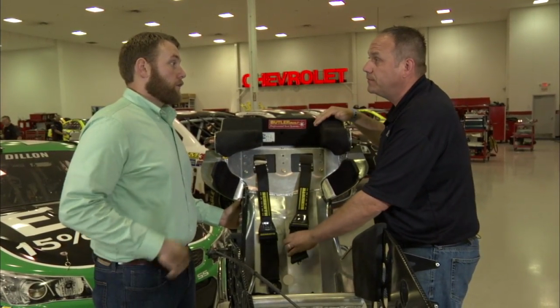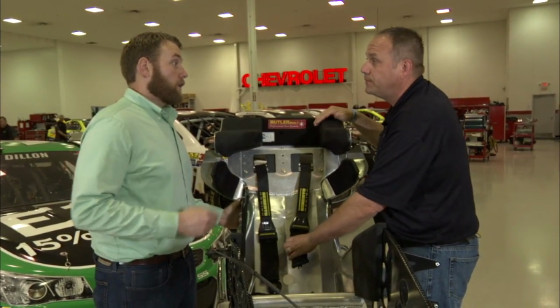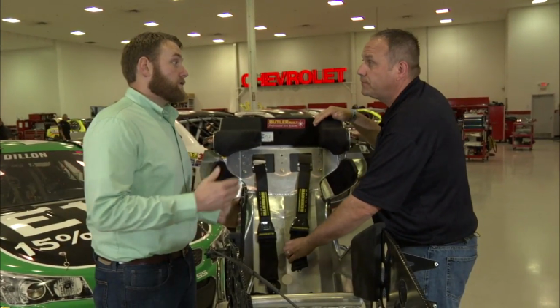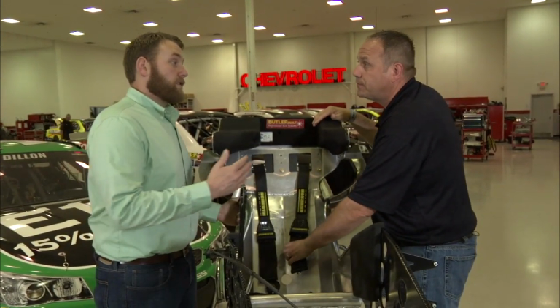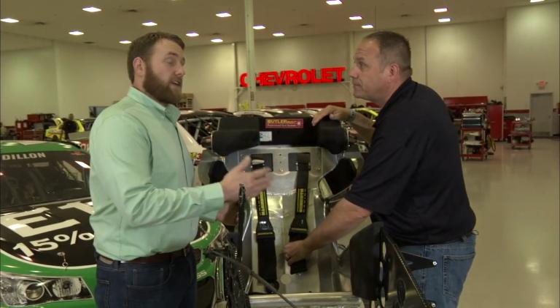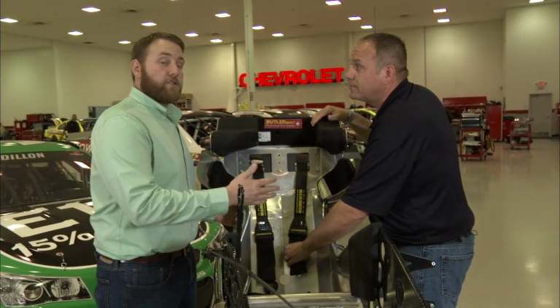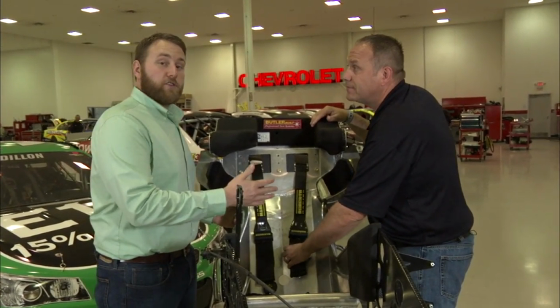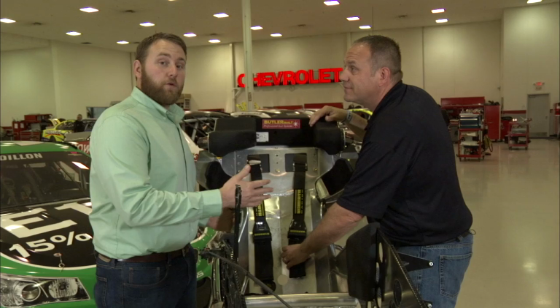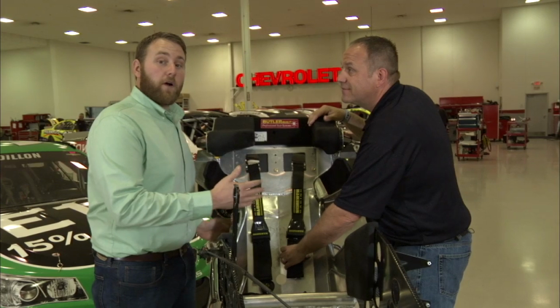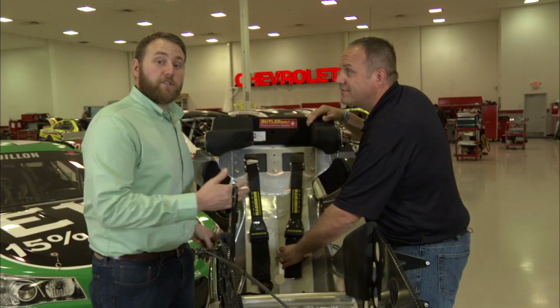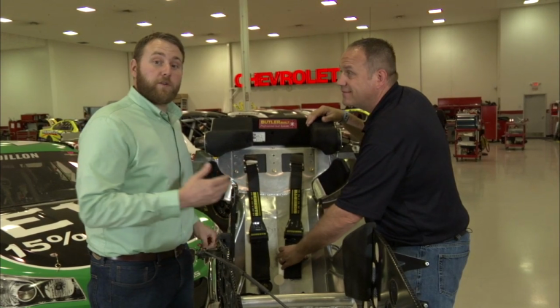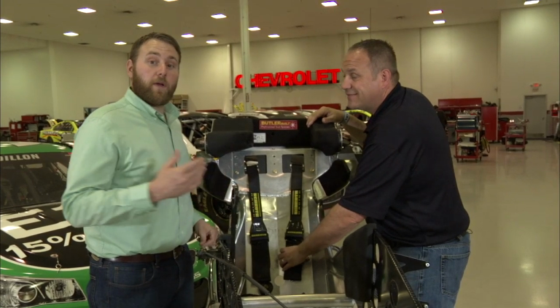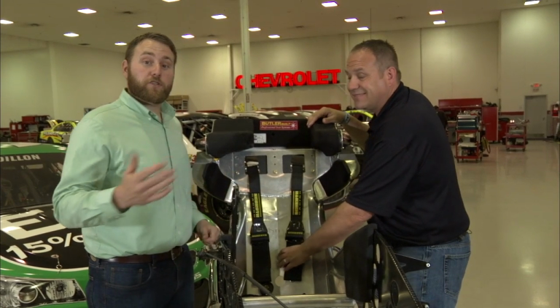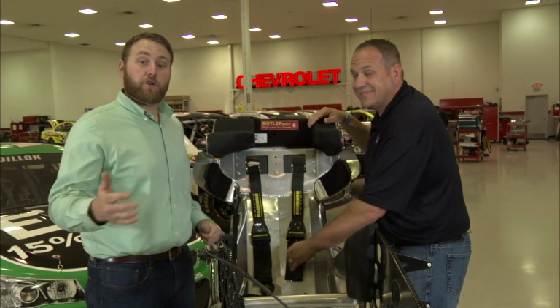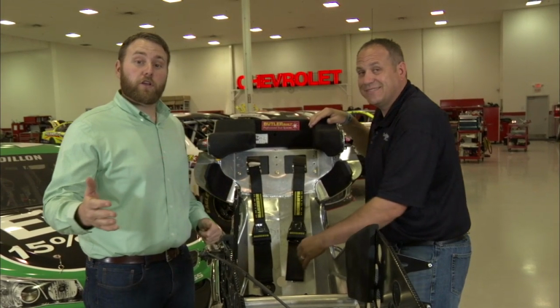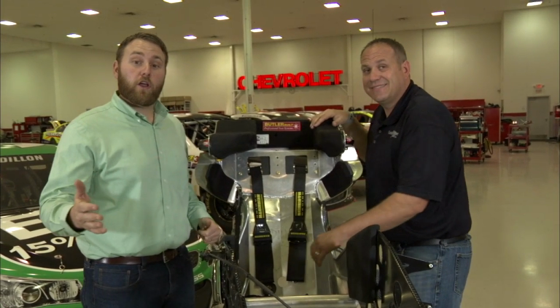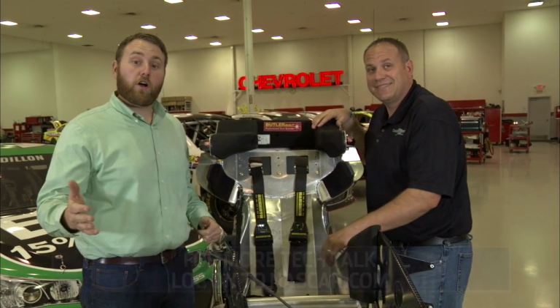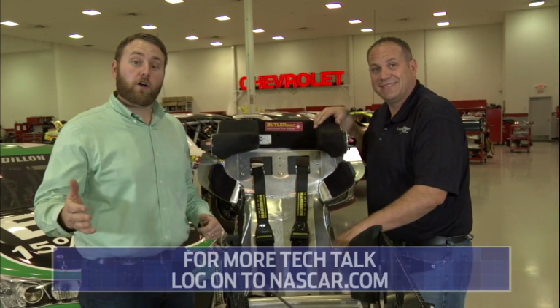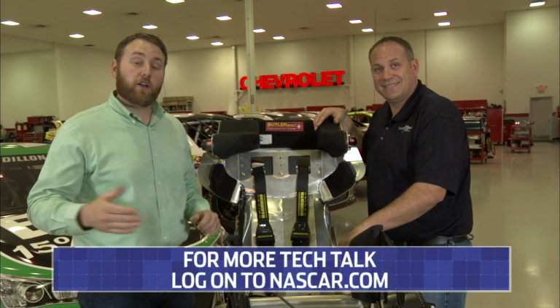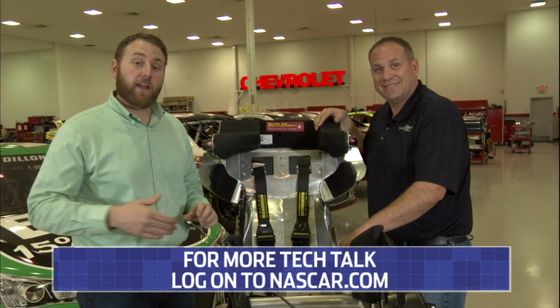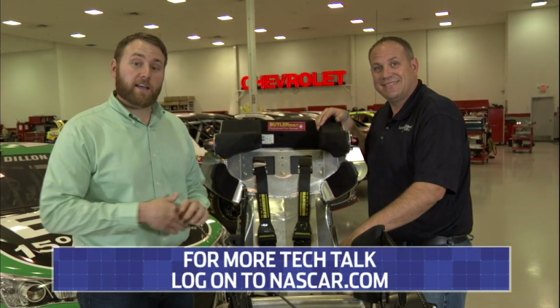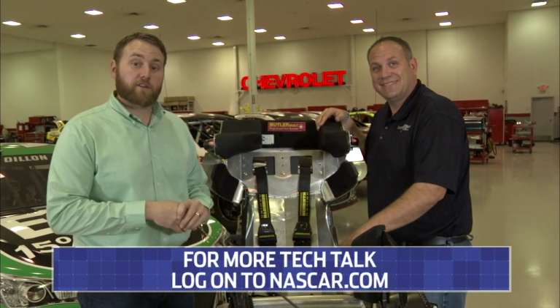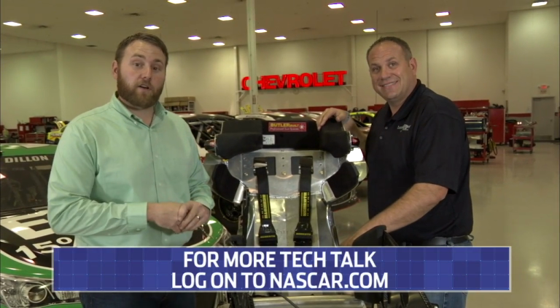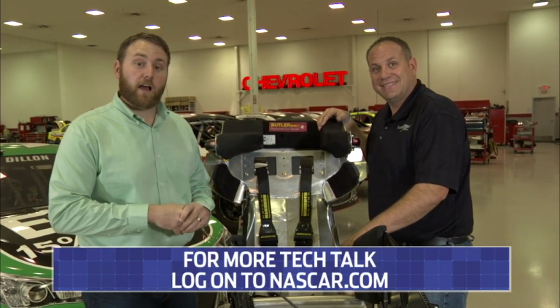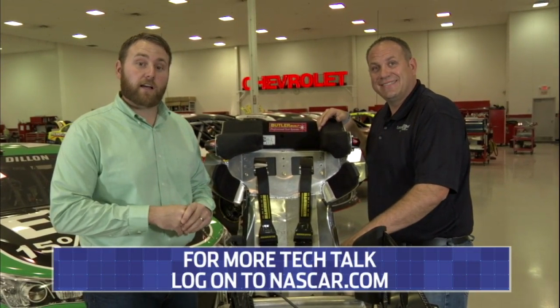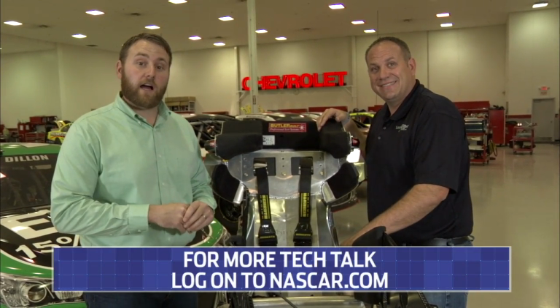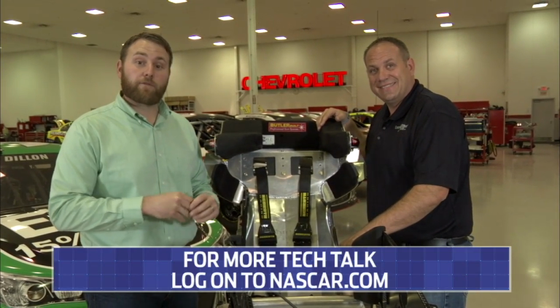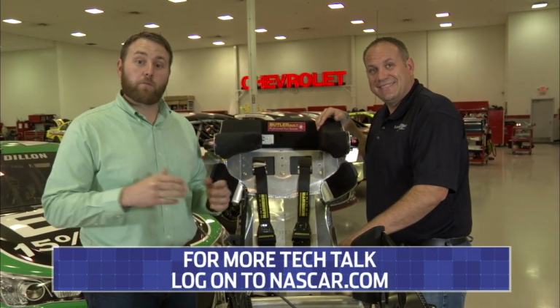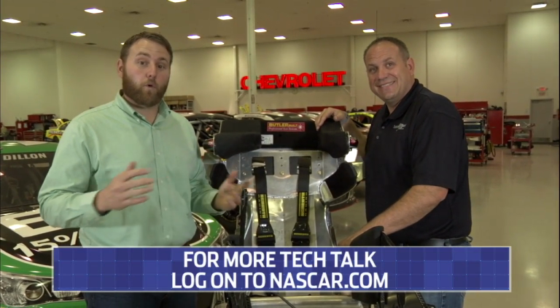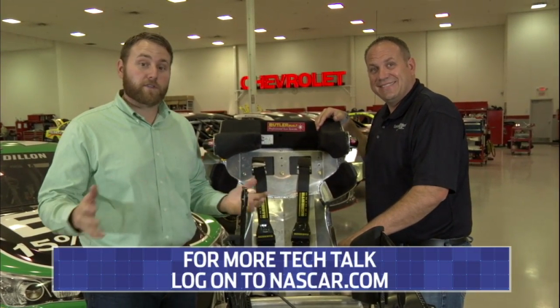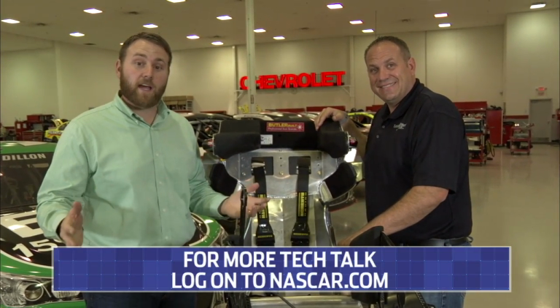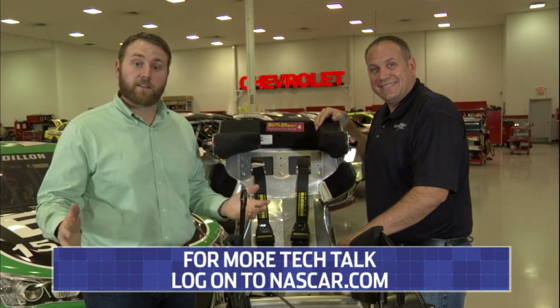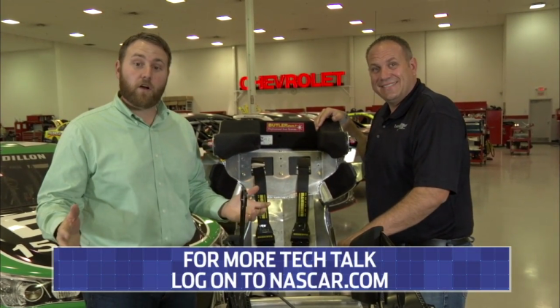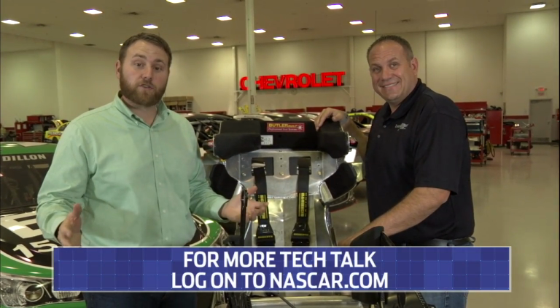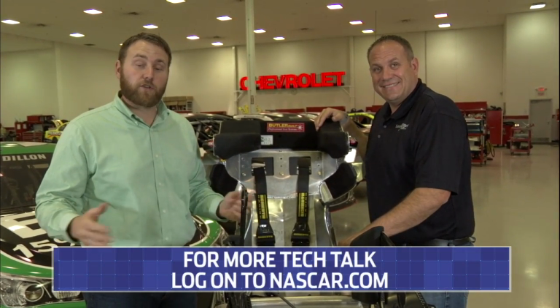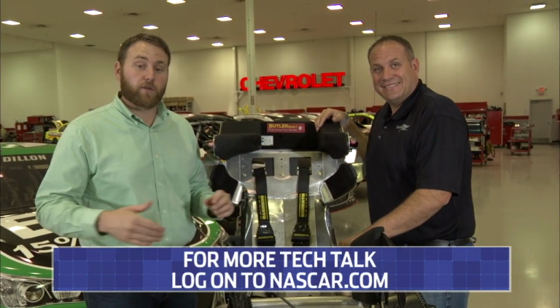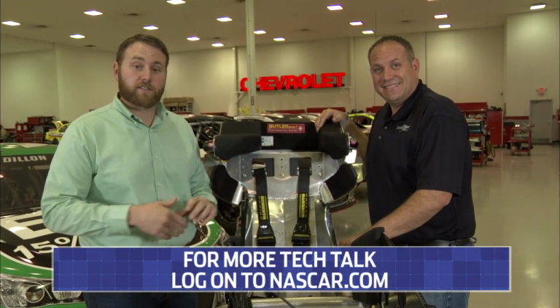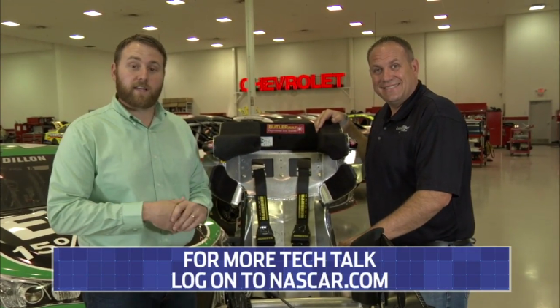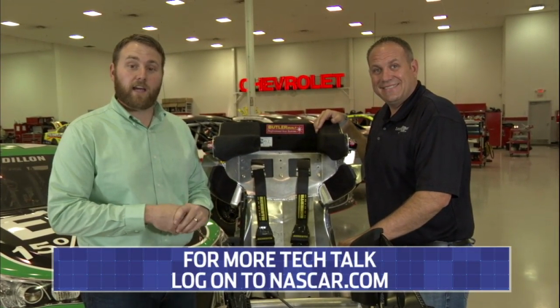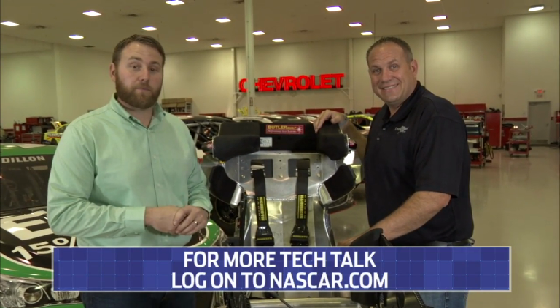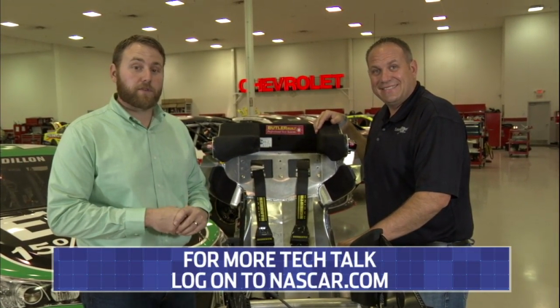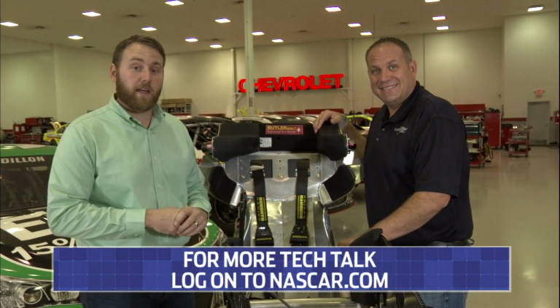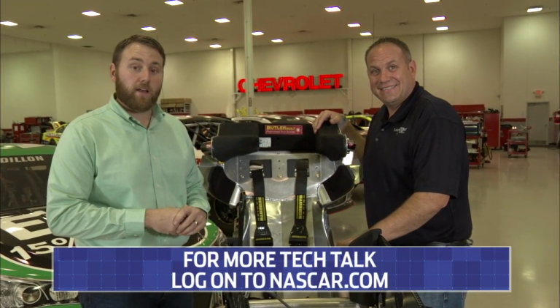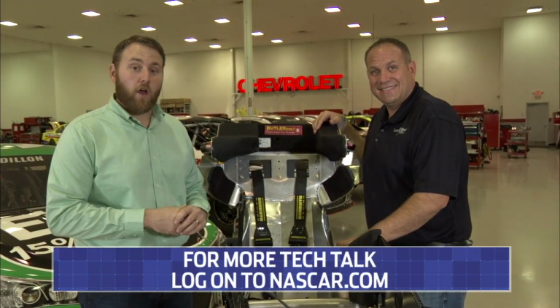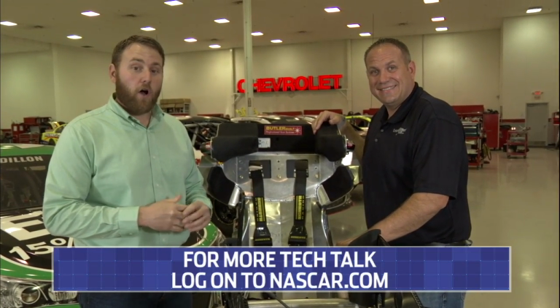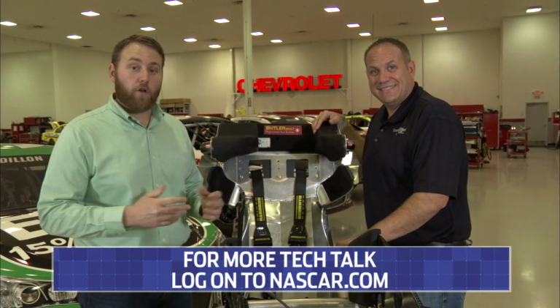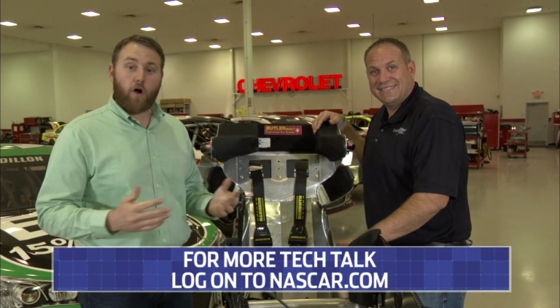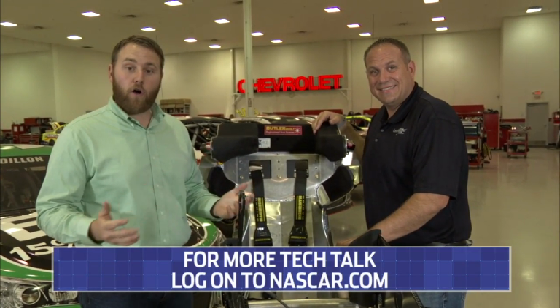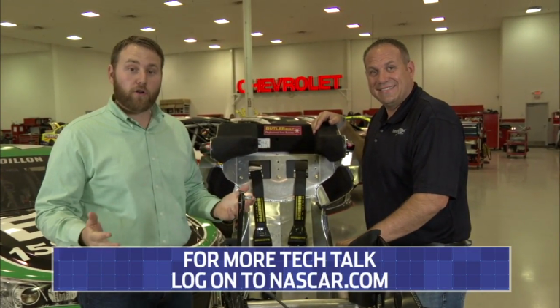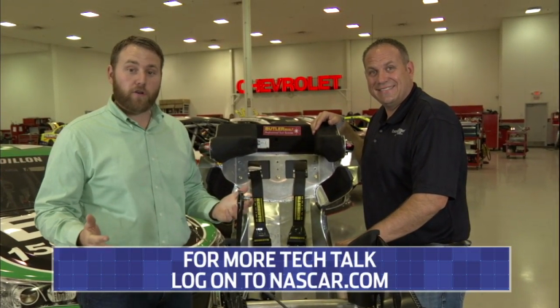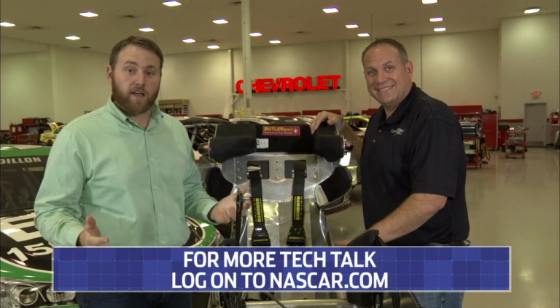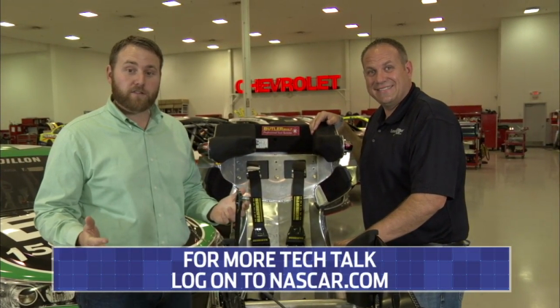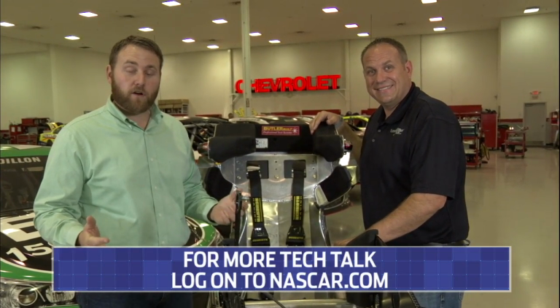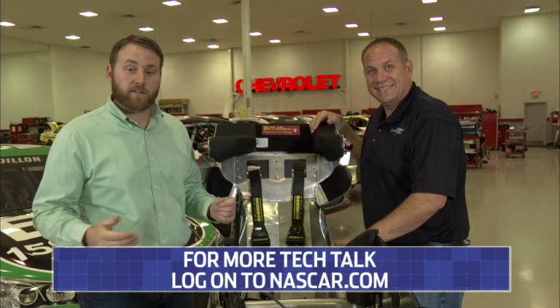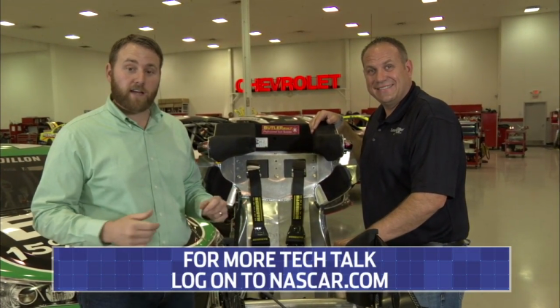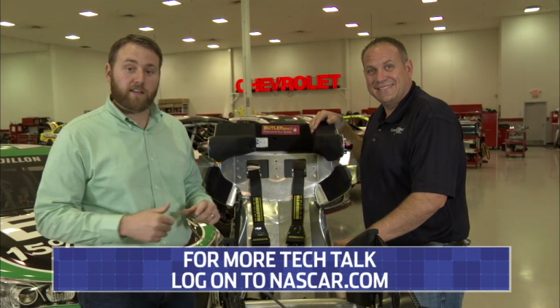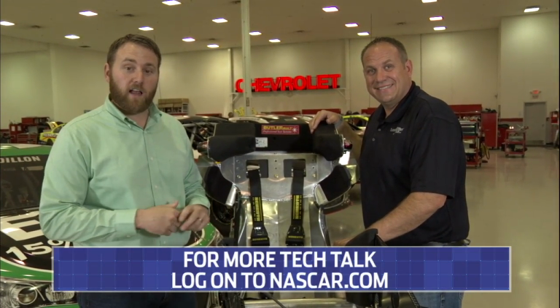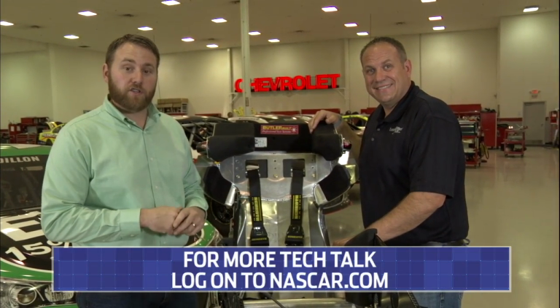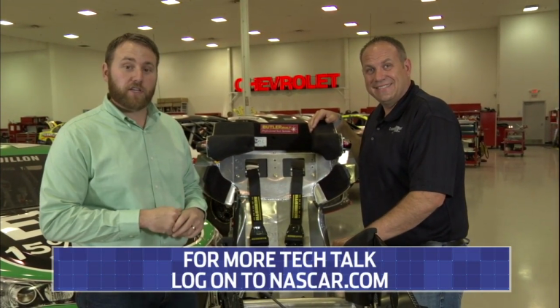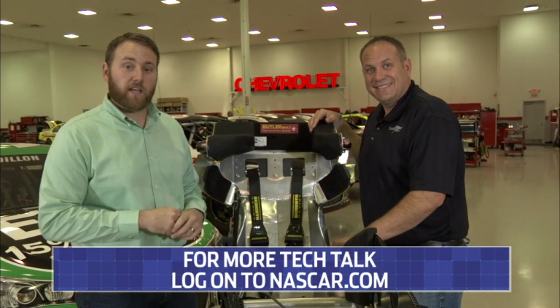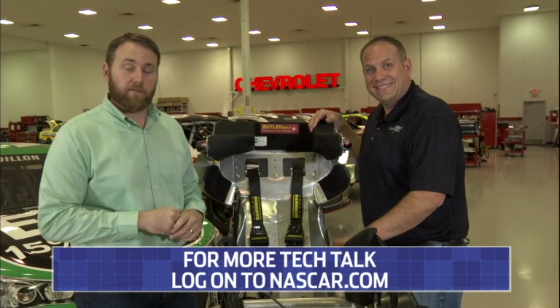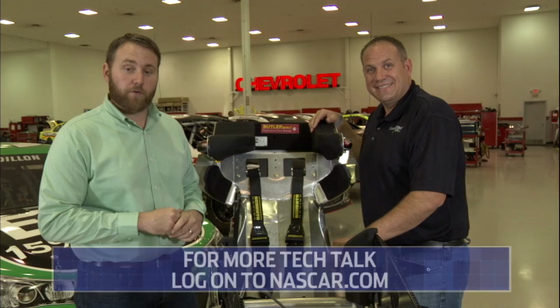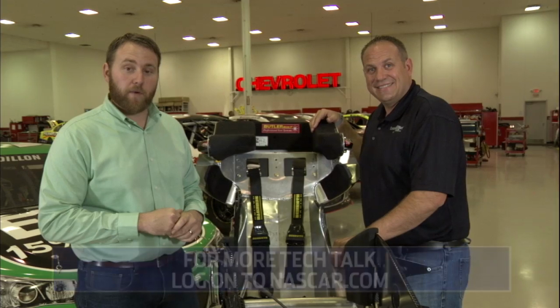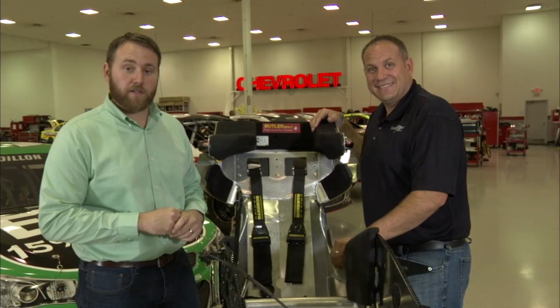Chris, thank you so much. Make sure you log on to NASCAR.com for more Tech Talks so you can stay up to date on all your NASCAR technology and information.